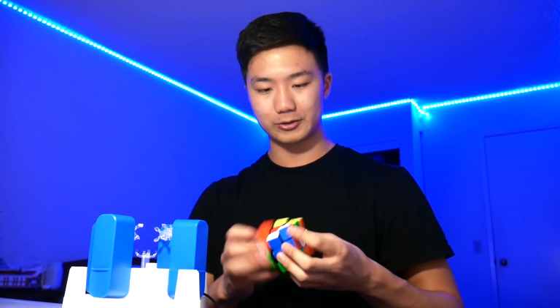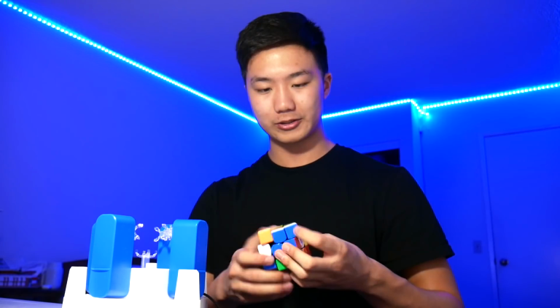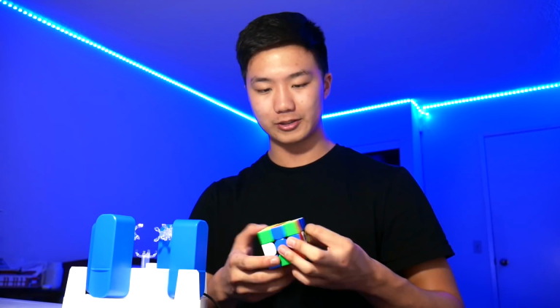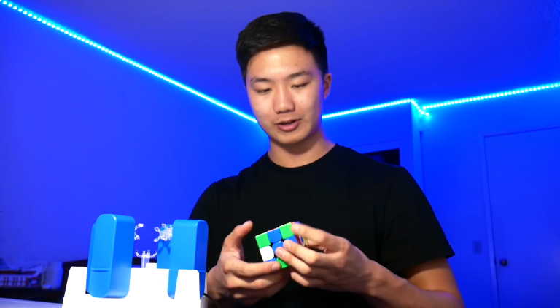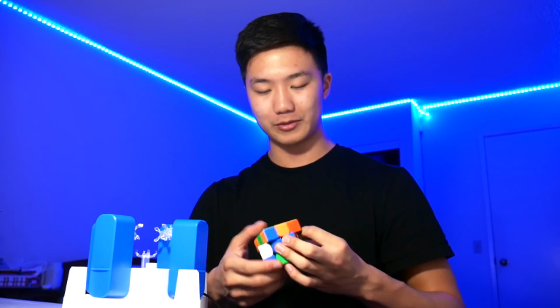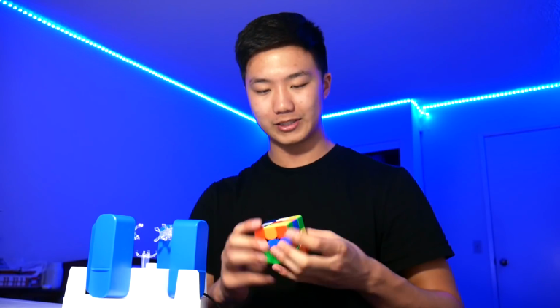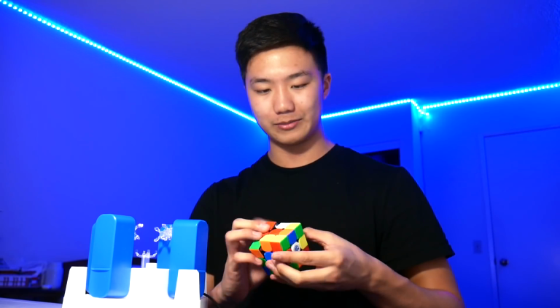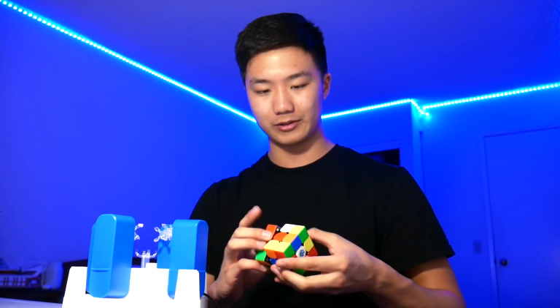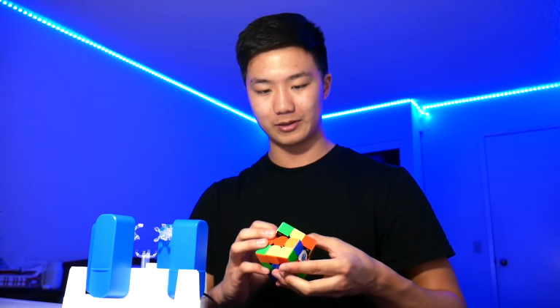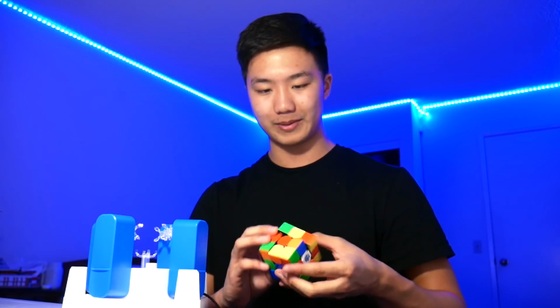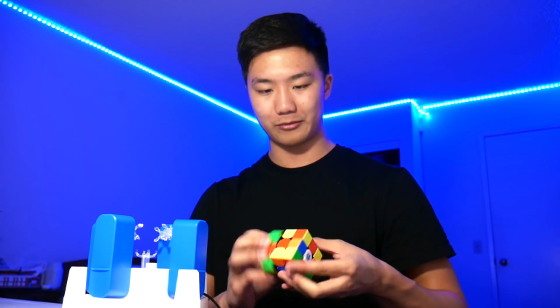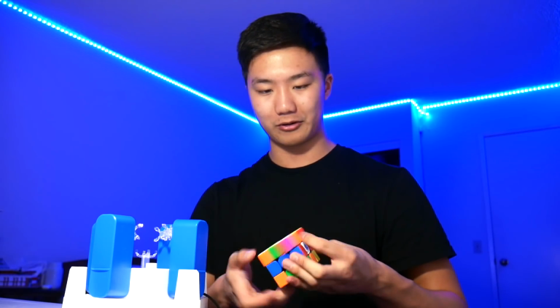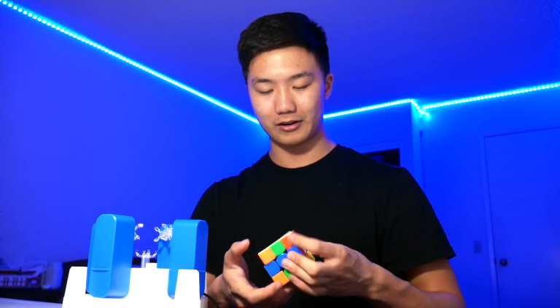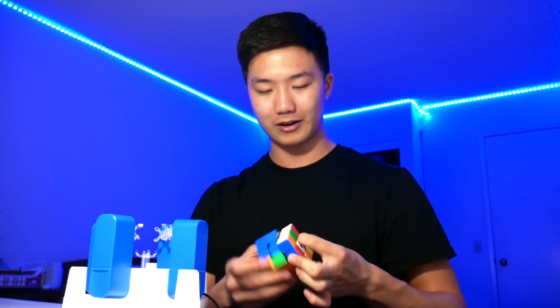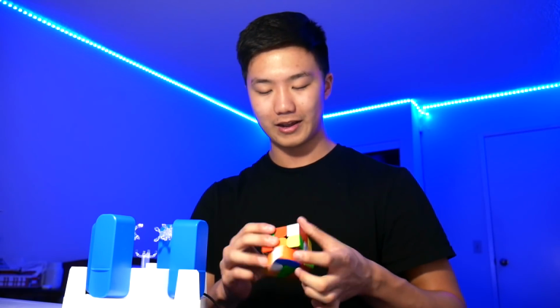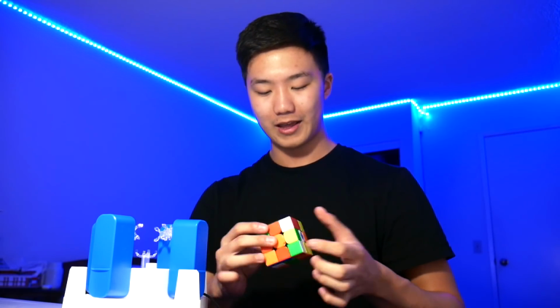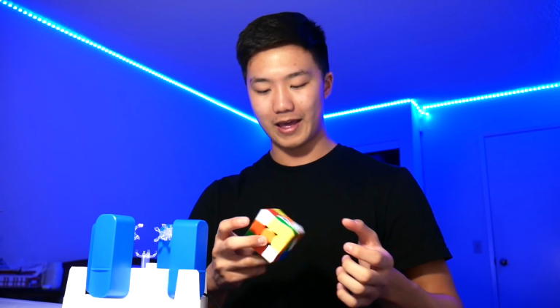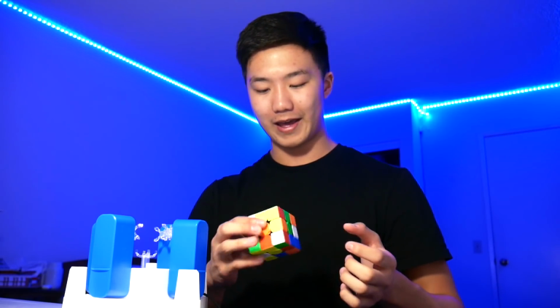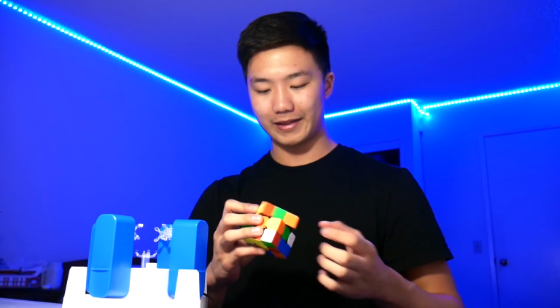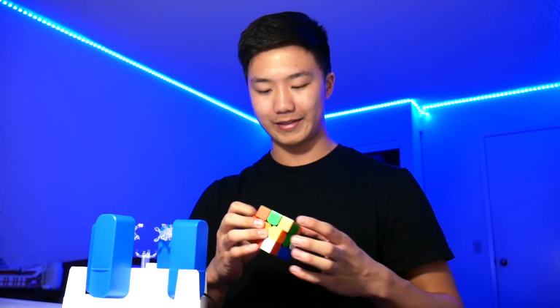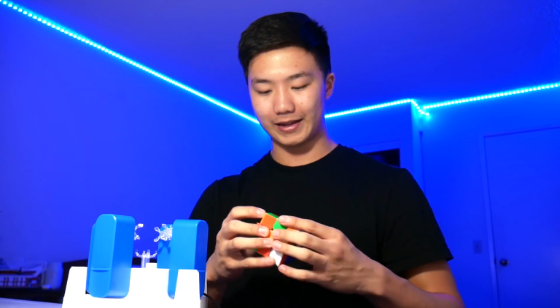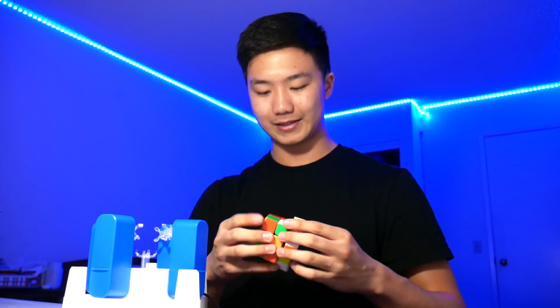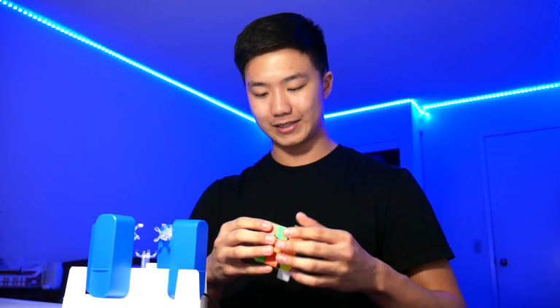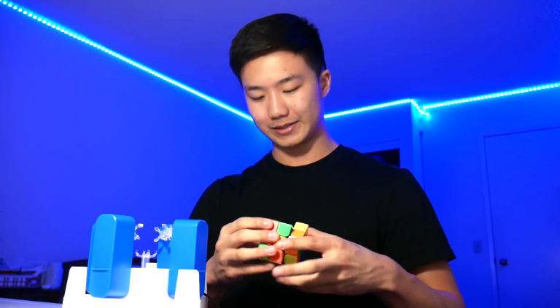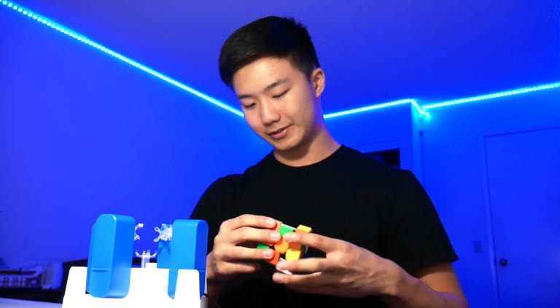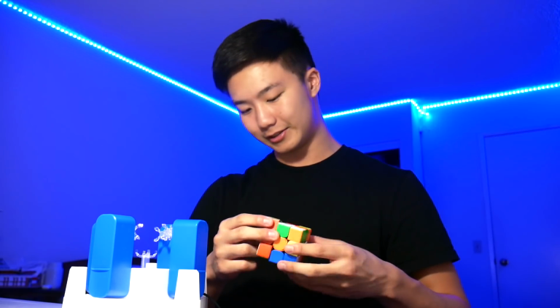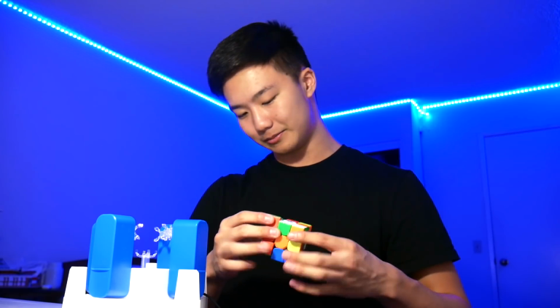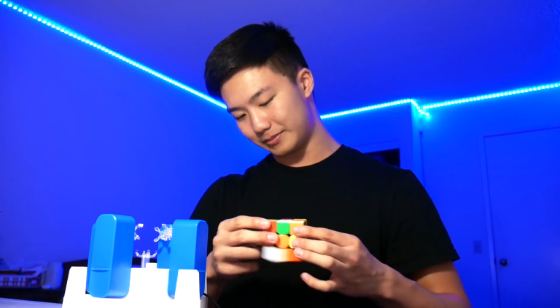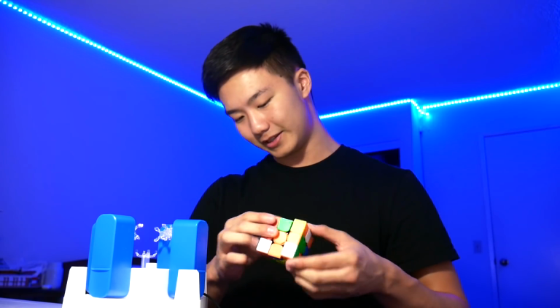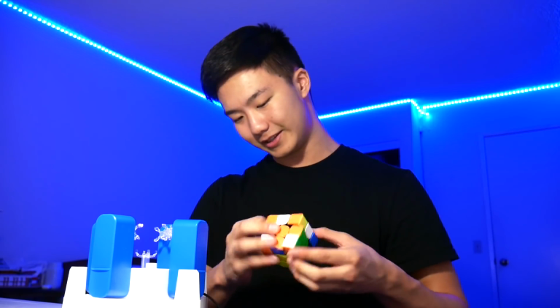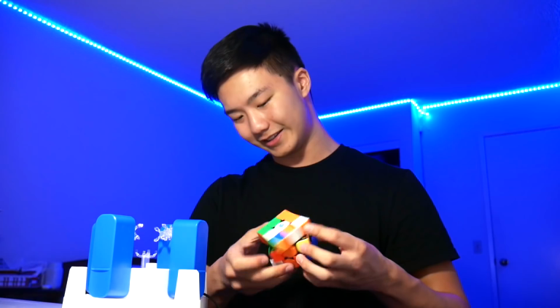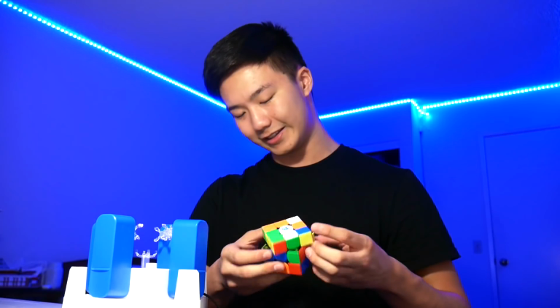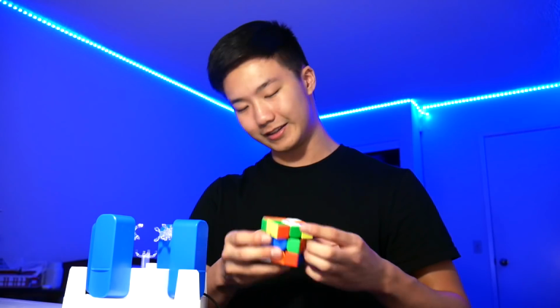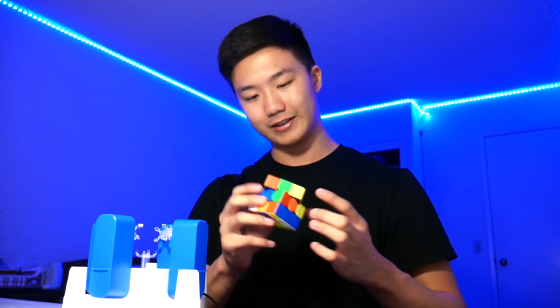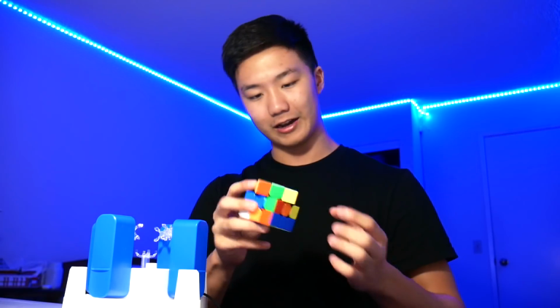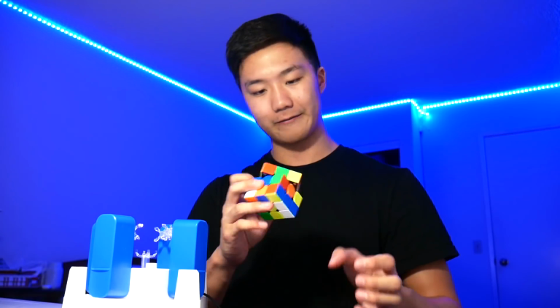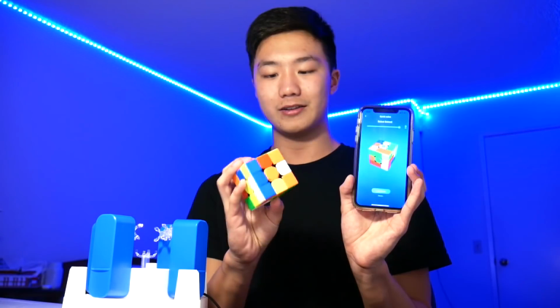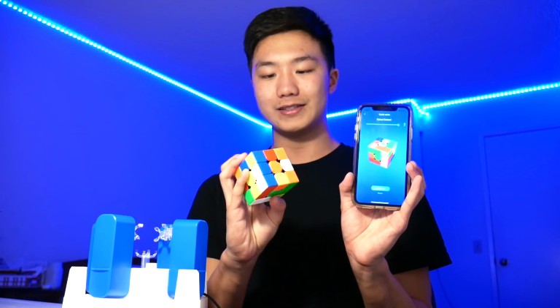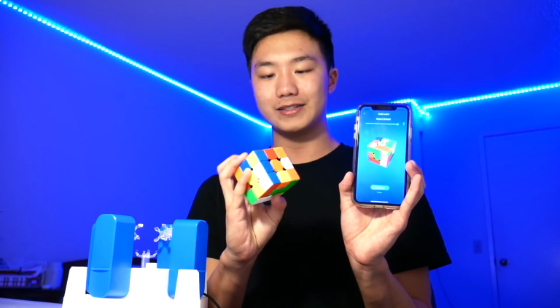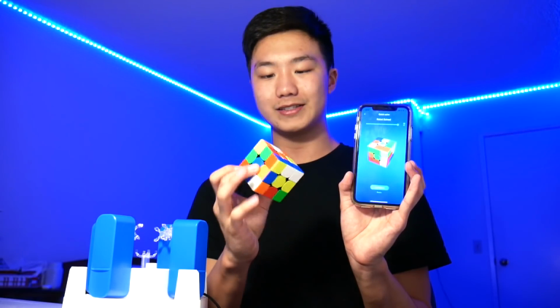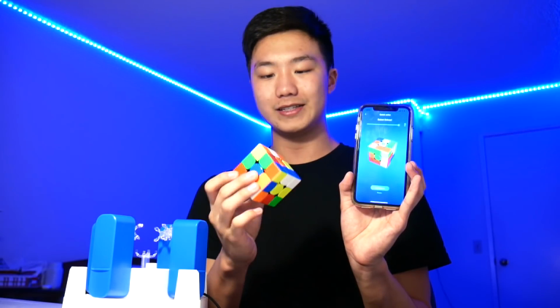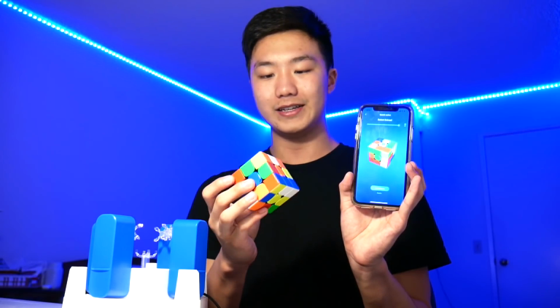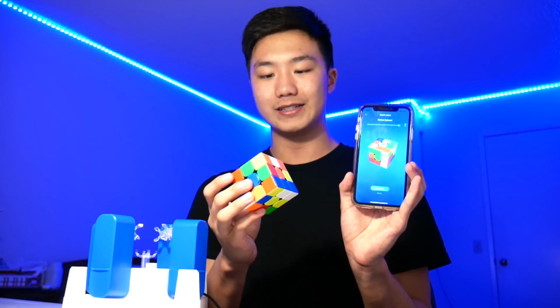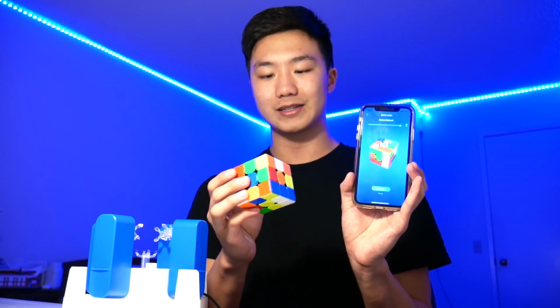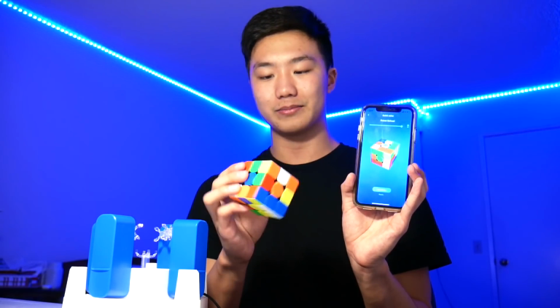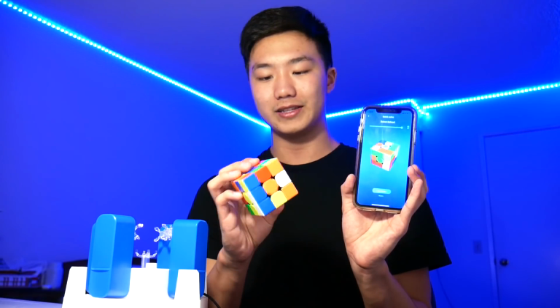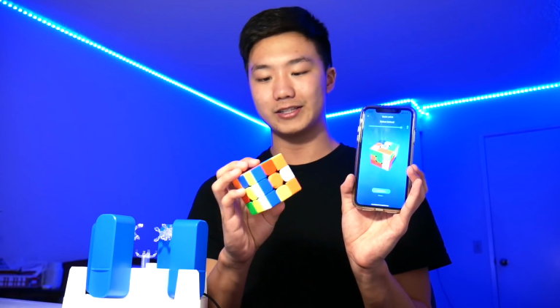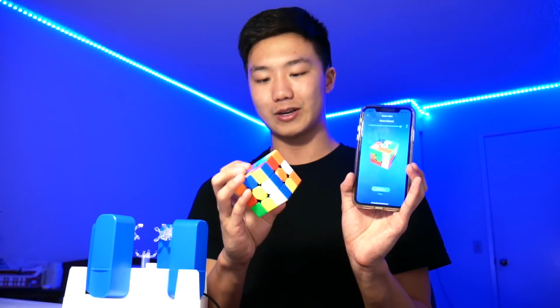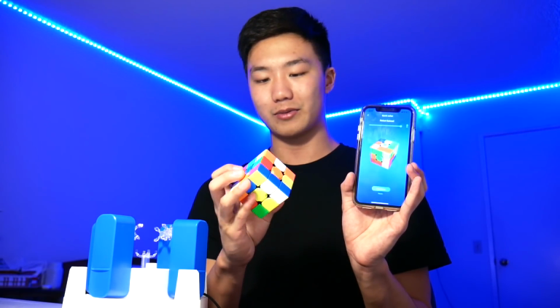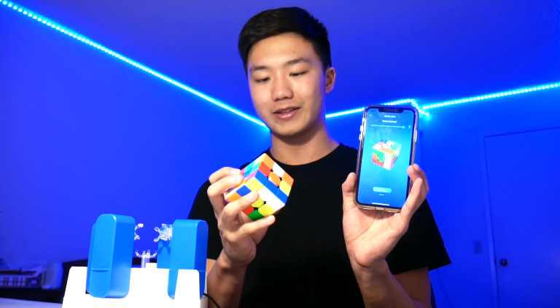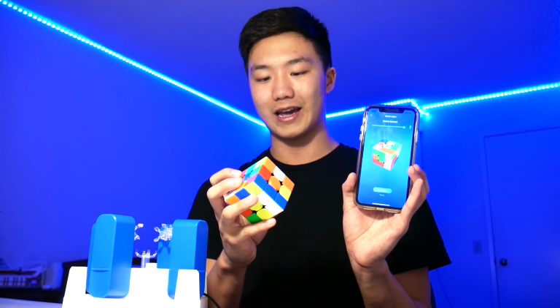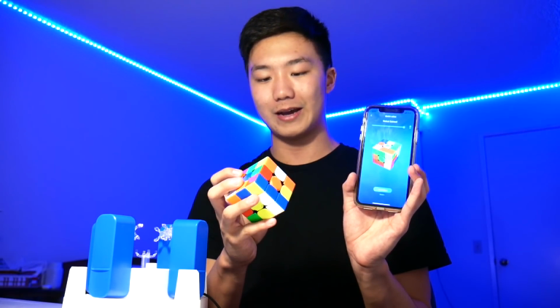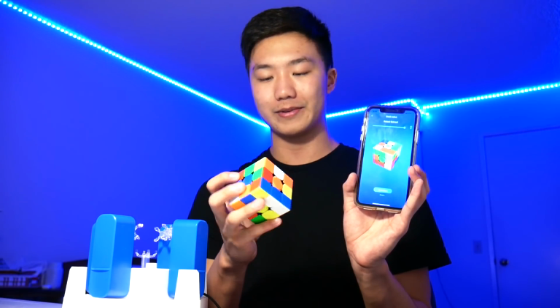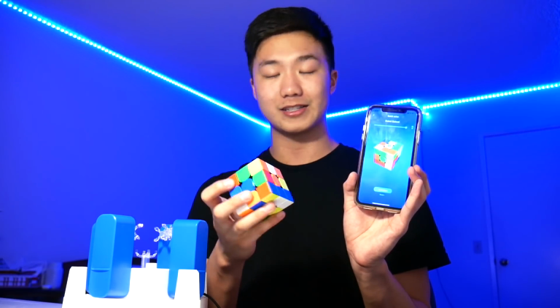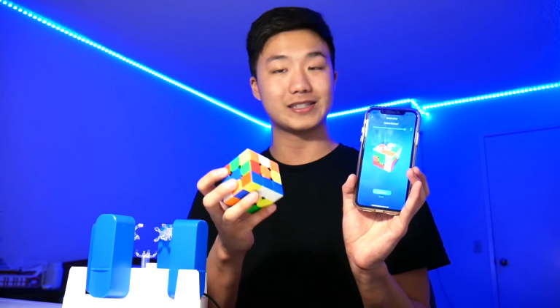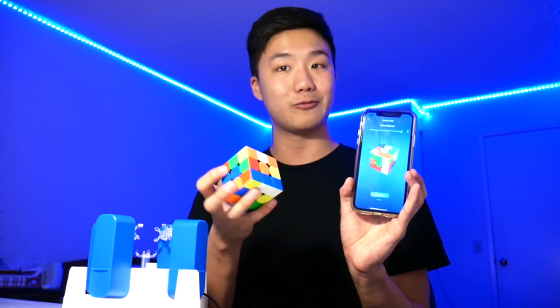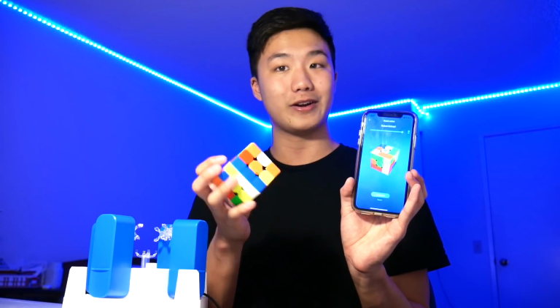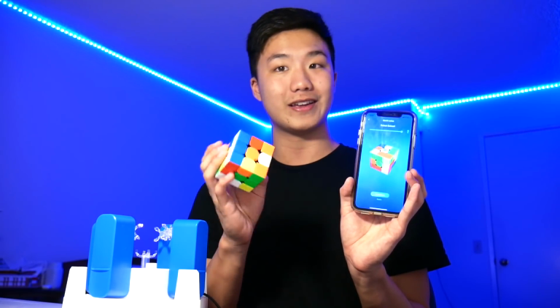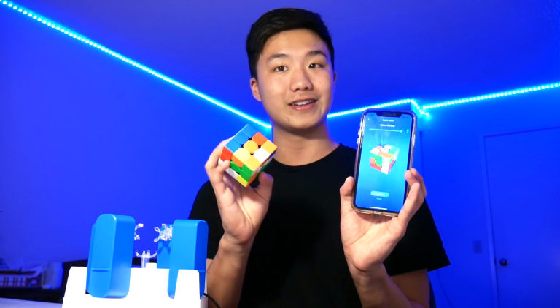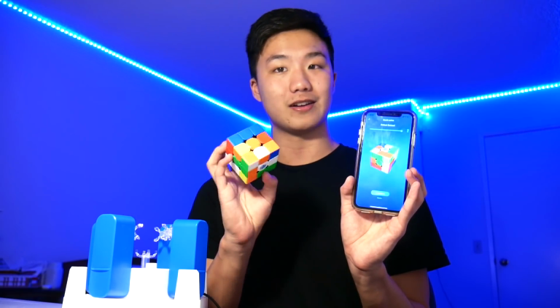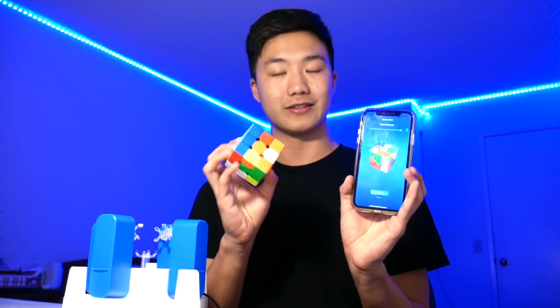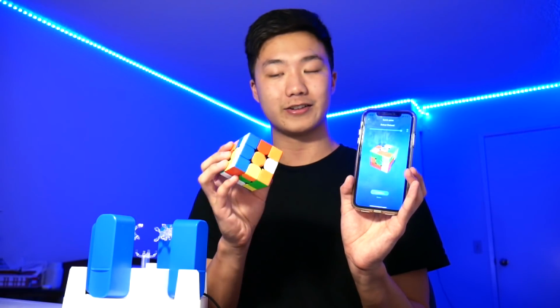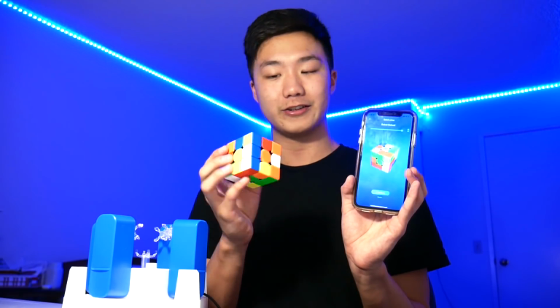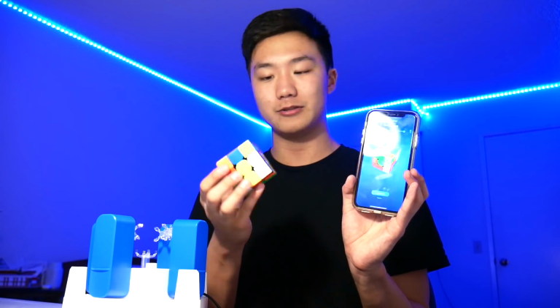So we're just going to scramble this cube a little bit more — and that seems to be enough. As you can see, it is completely scrambled on the app in the same way it is on the cube.